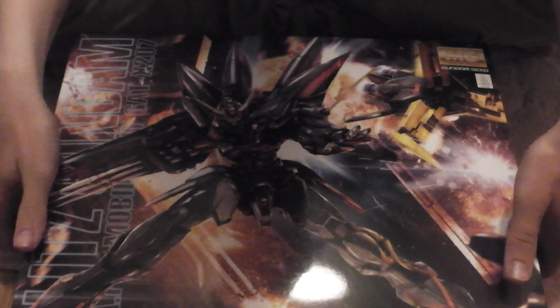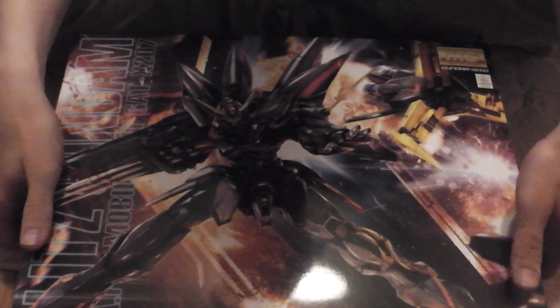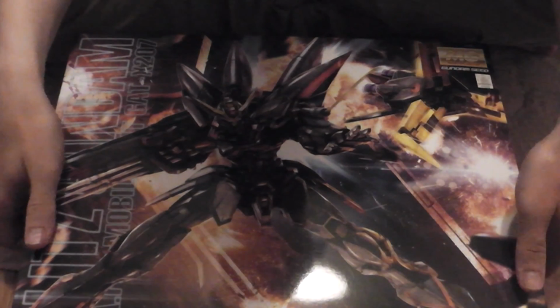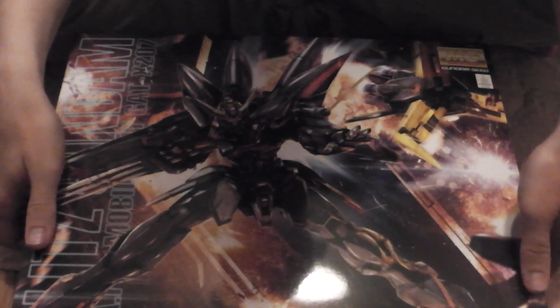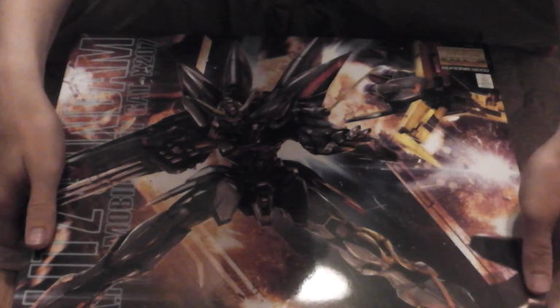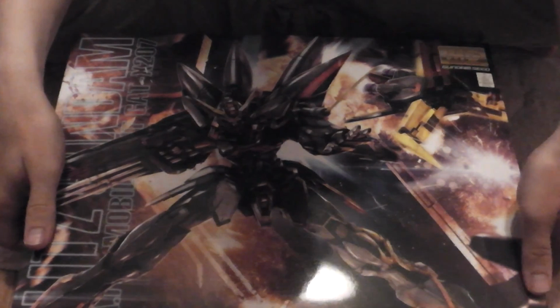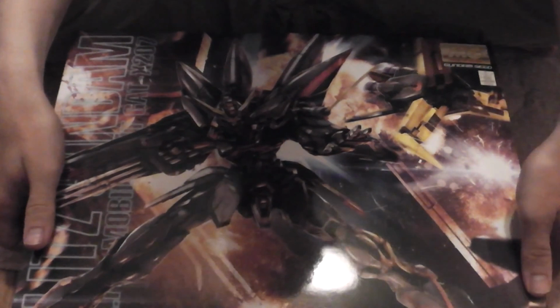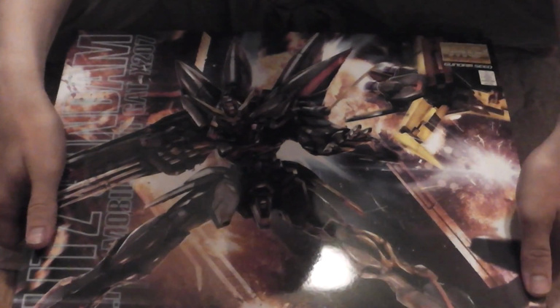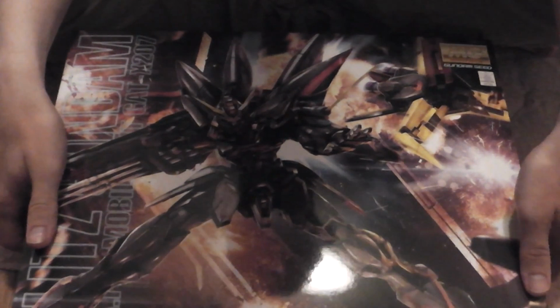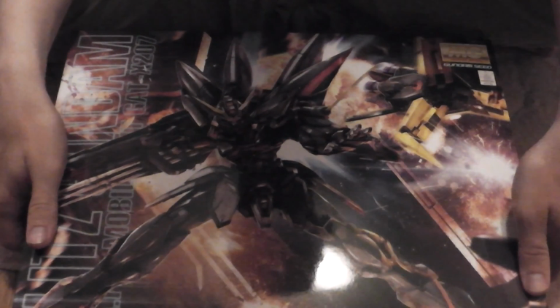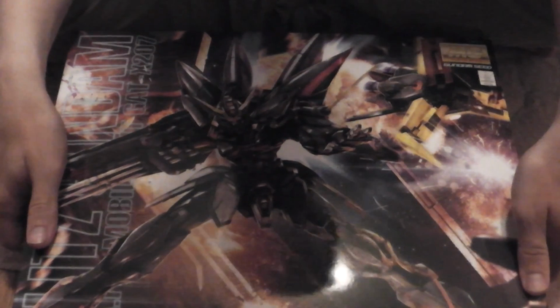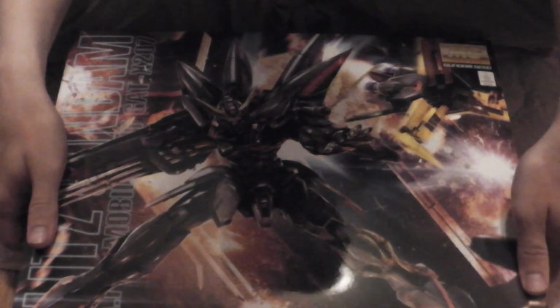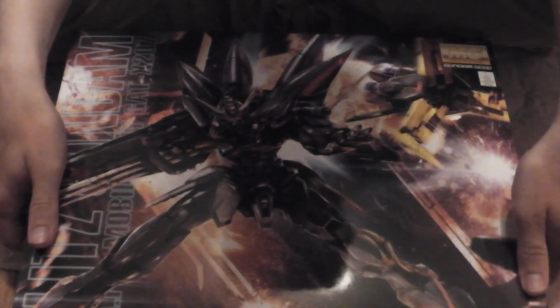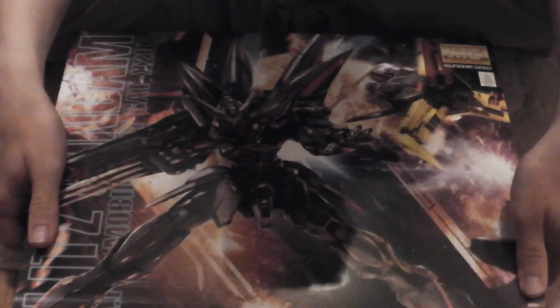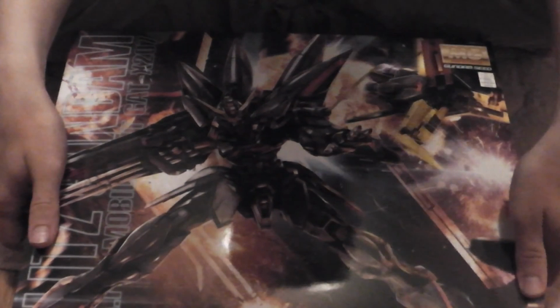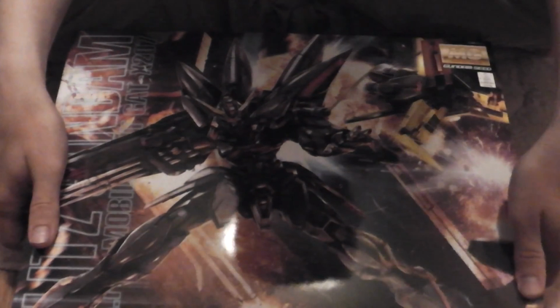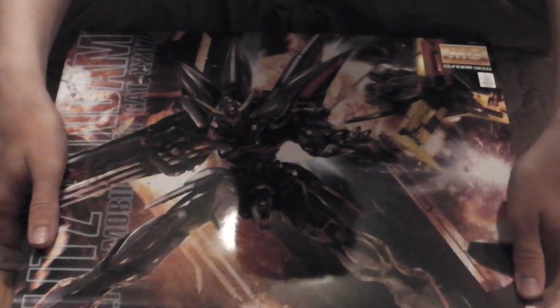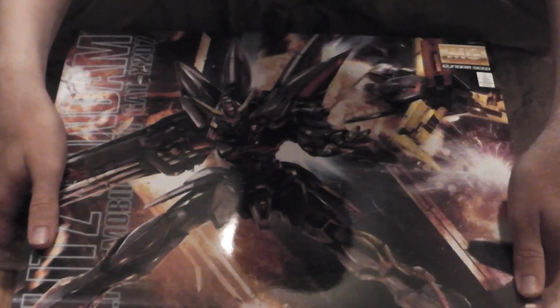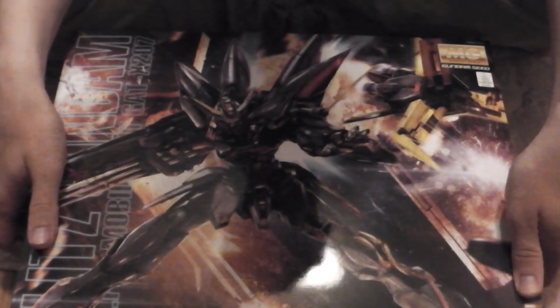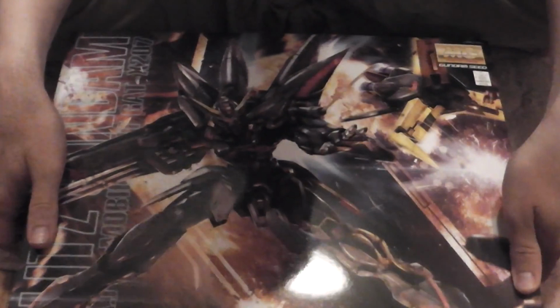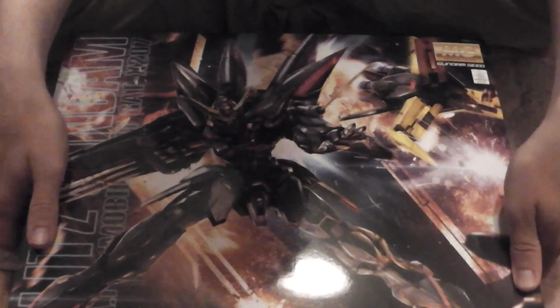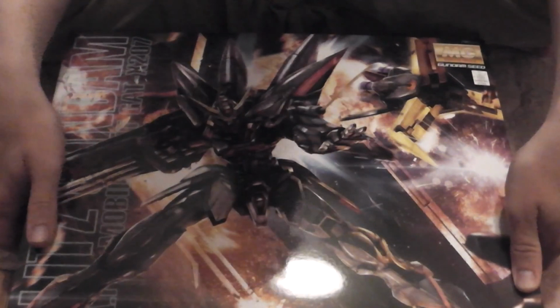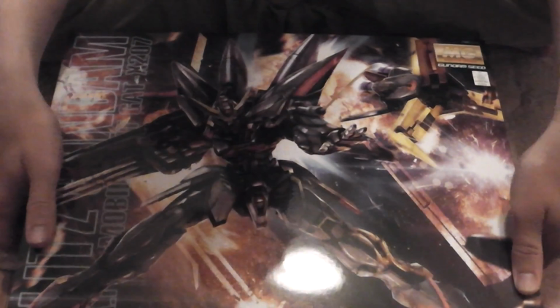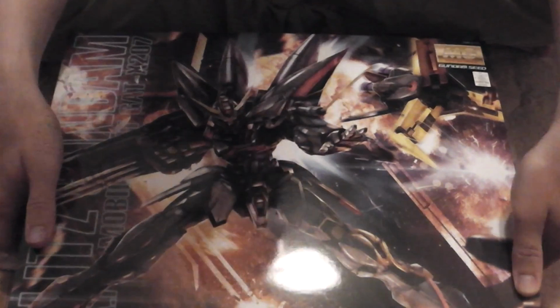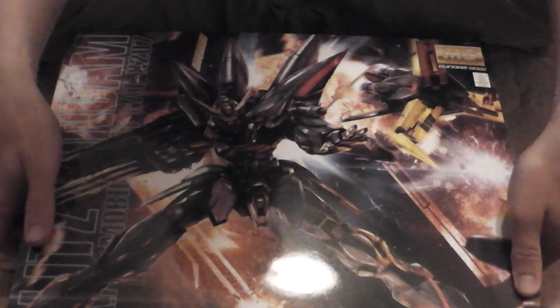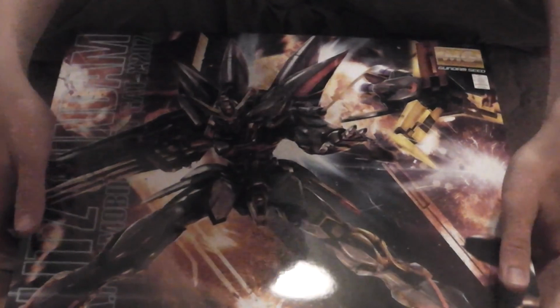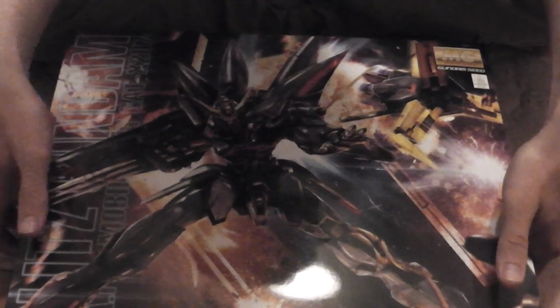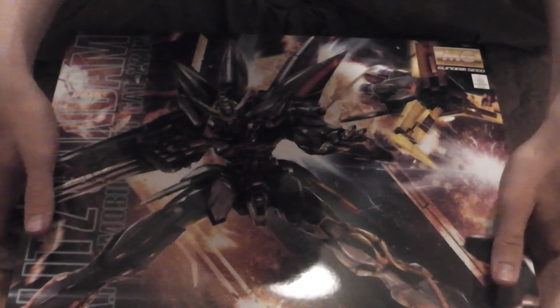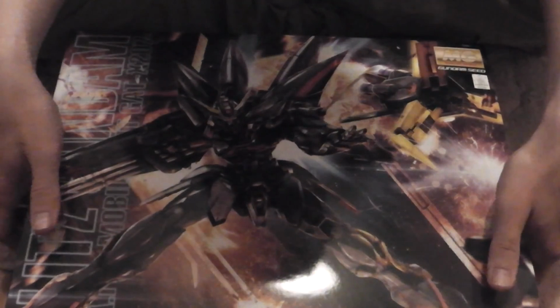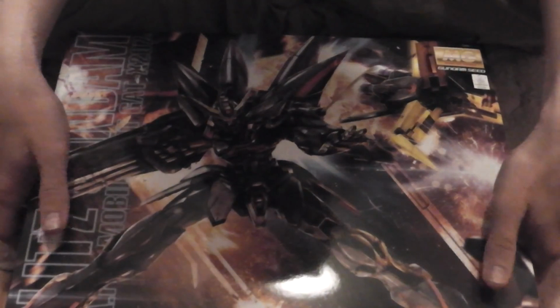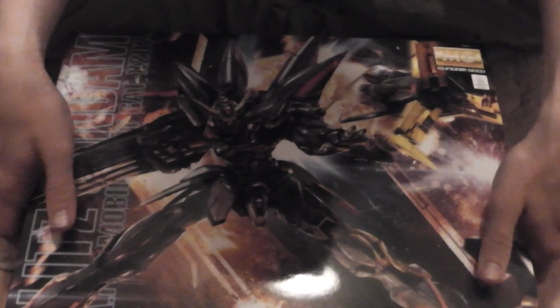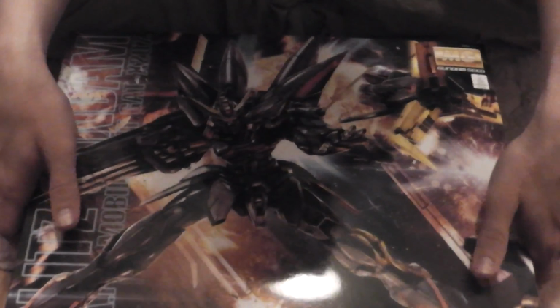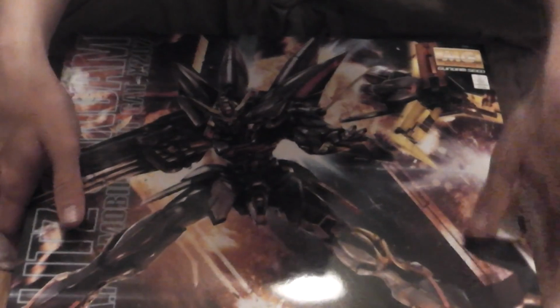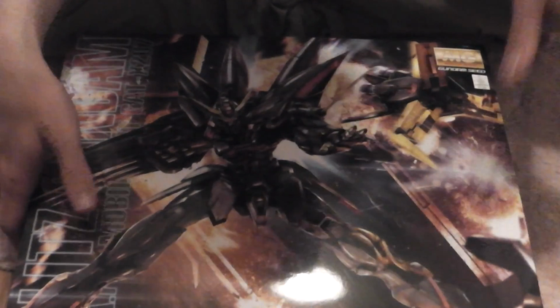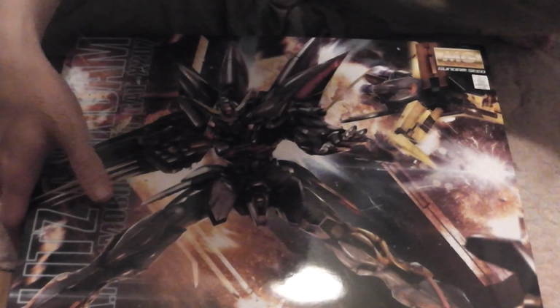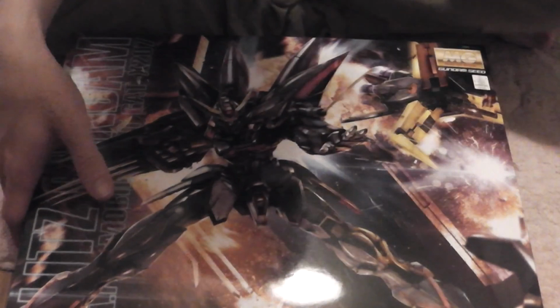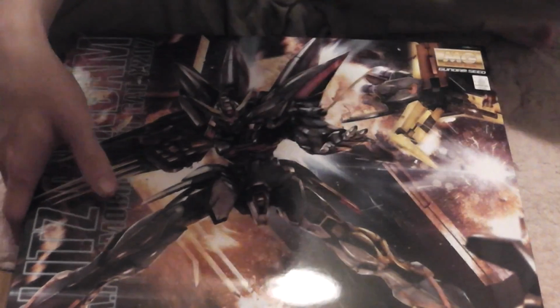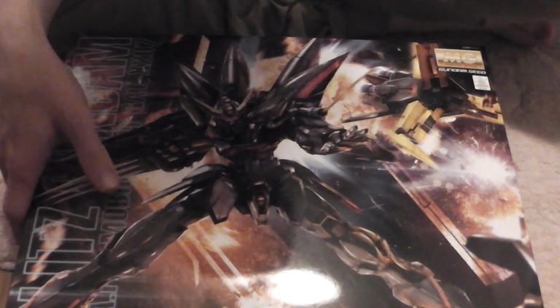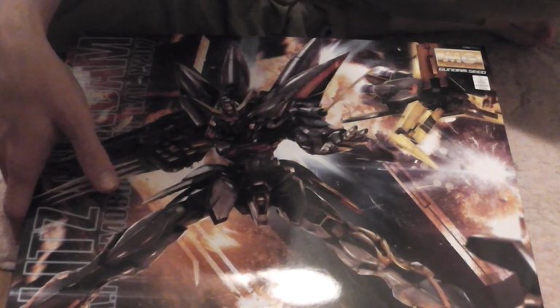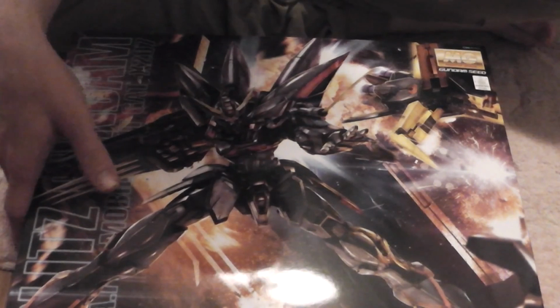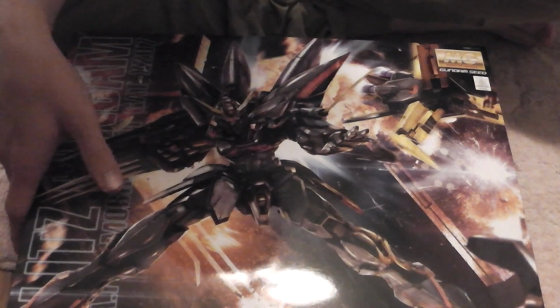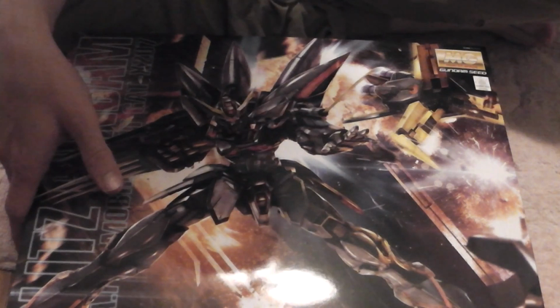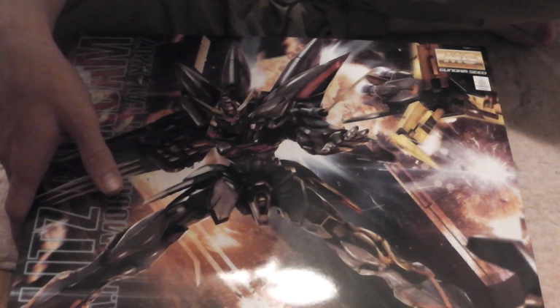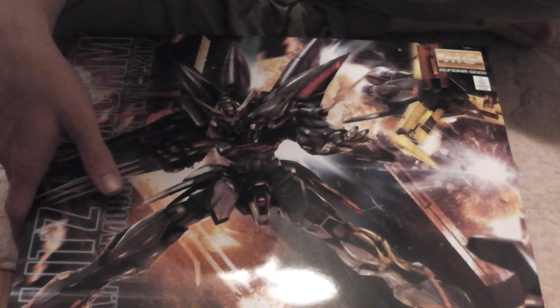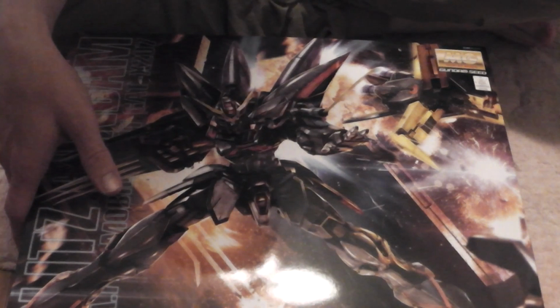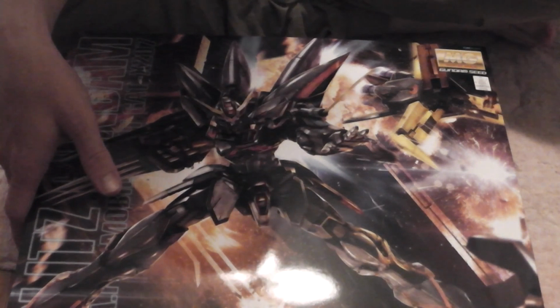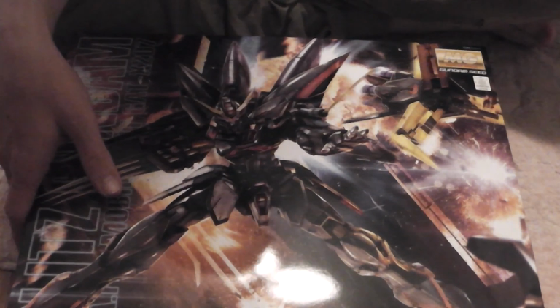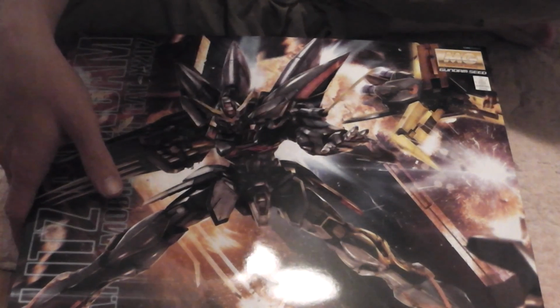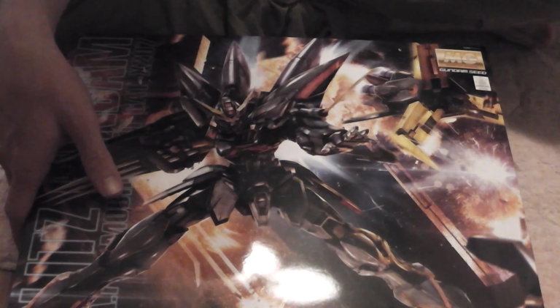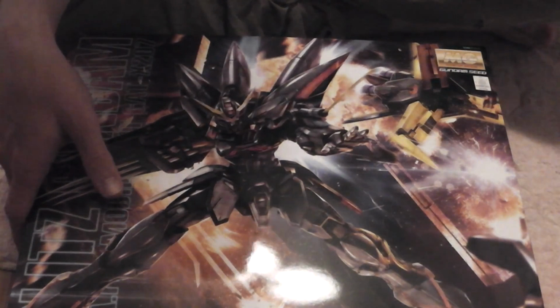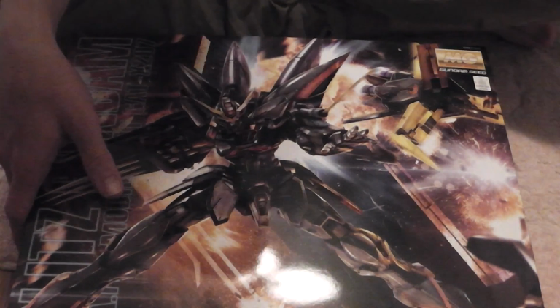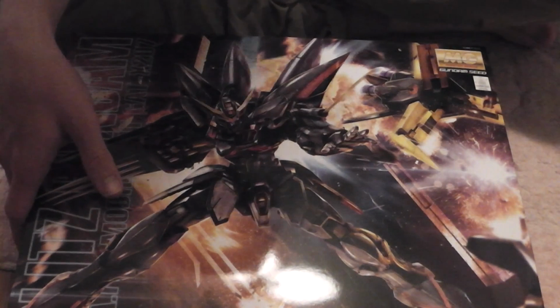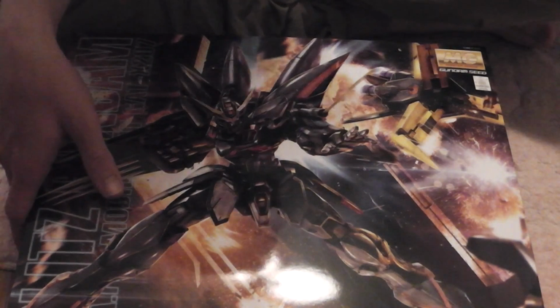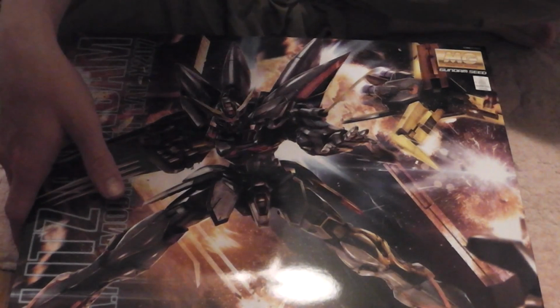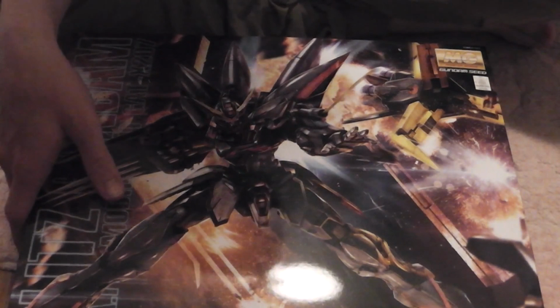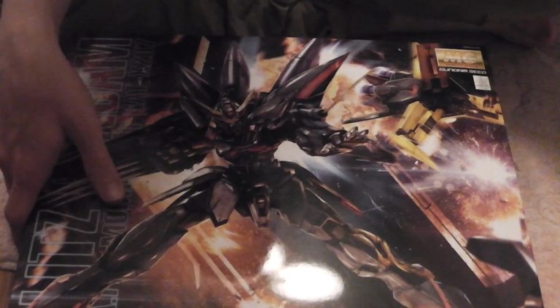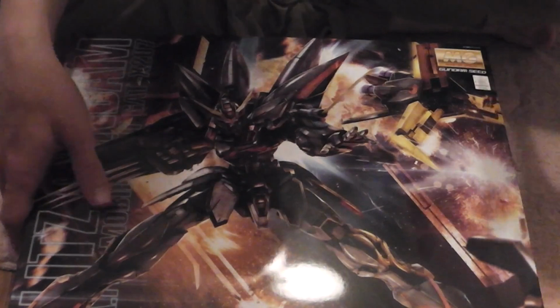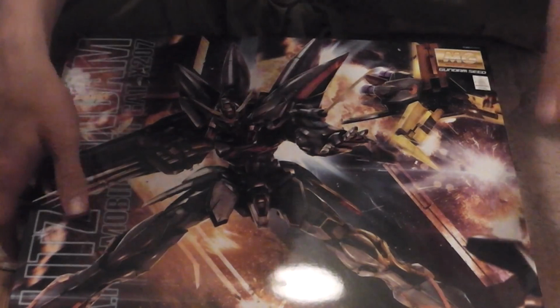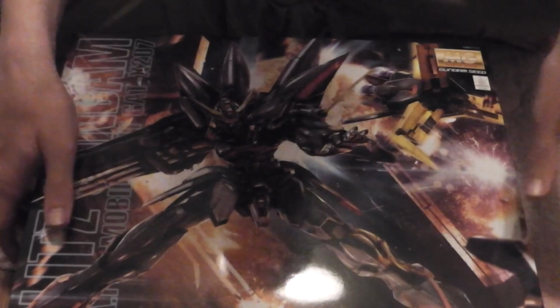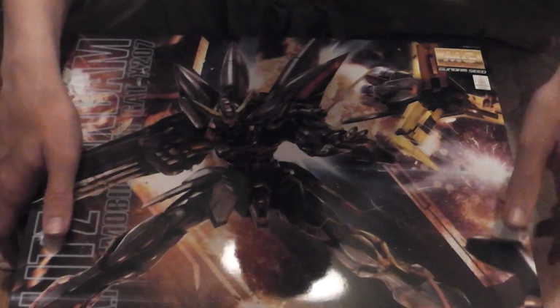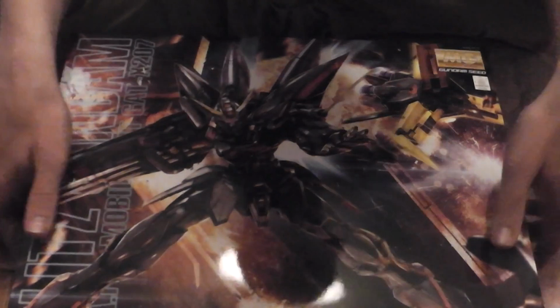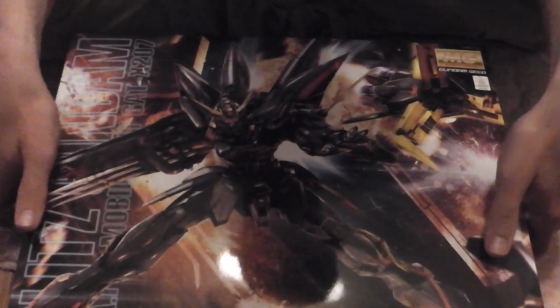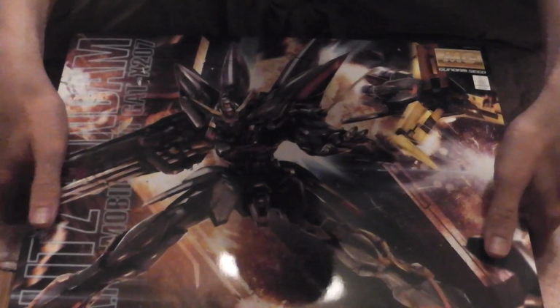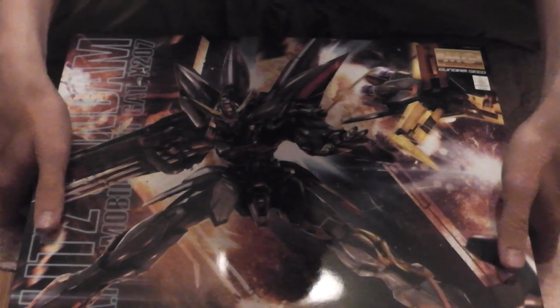Hello YouTube, this is Kurosama and Sachiko. Say hello. Hello. She said hello.